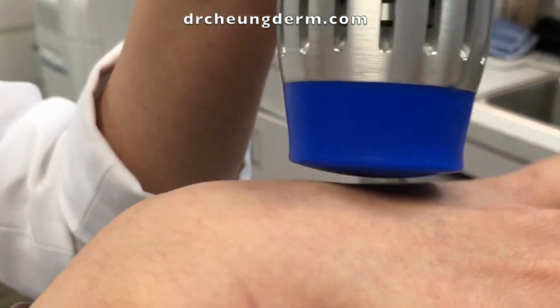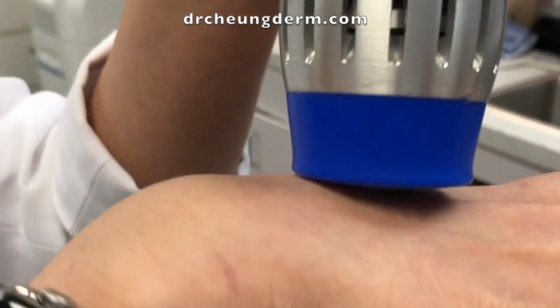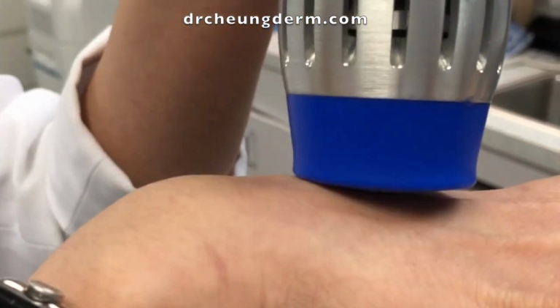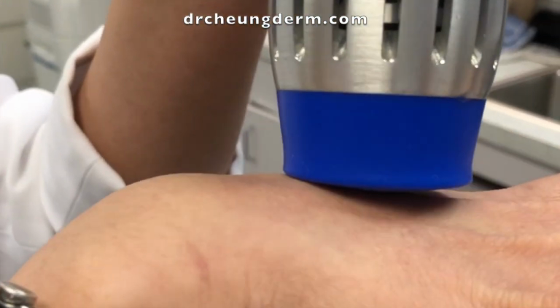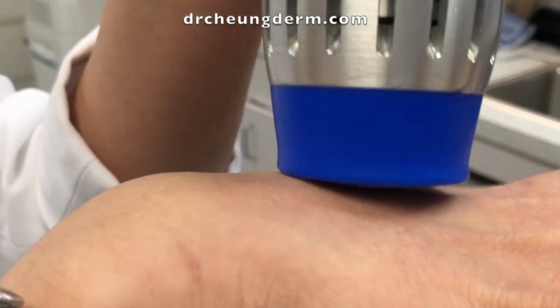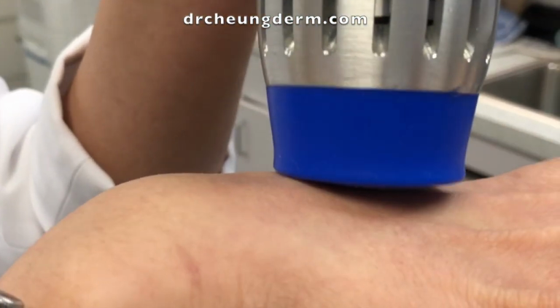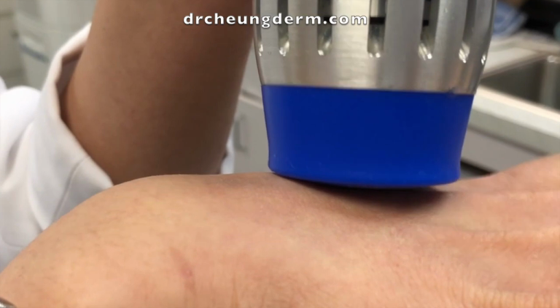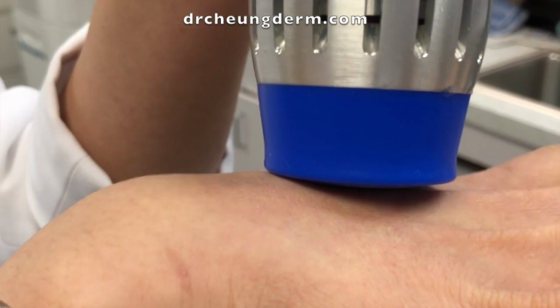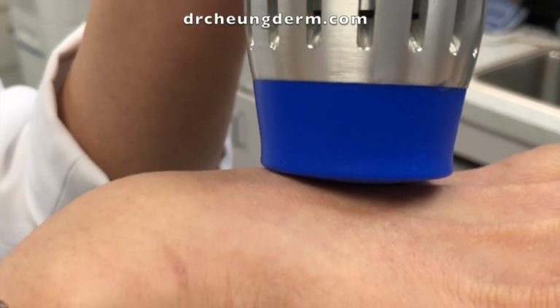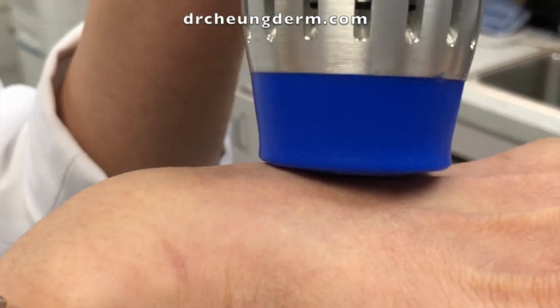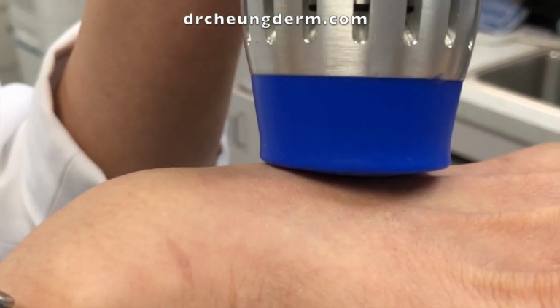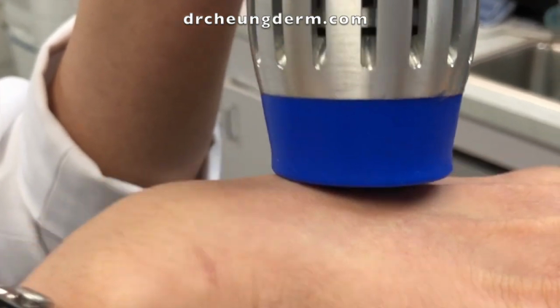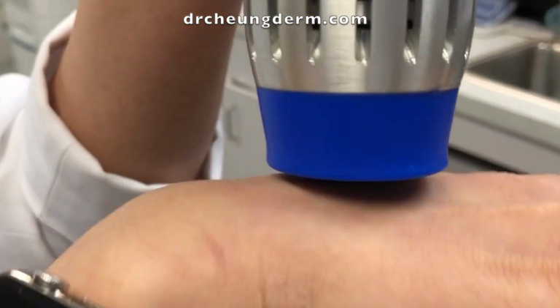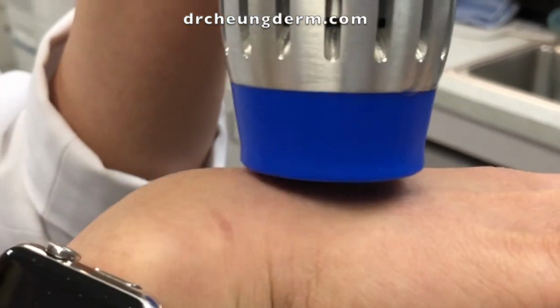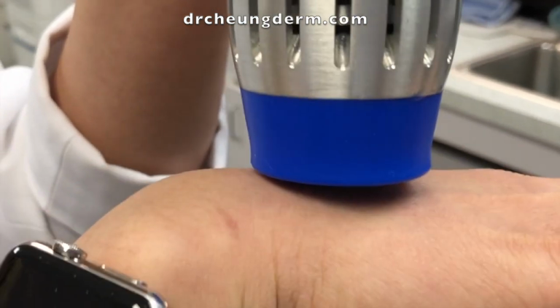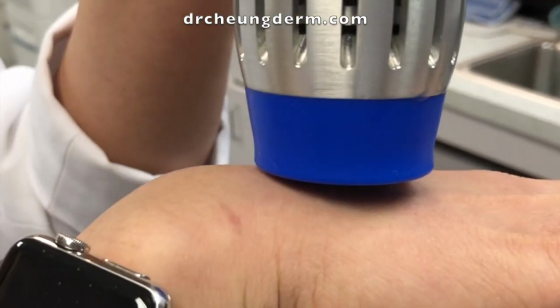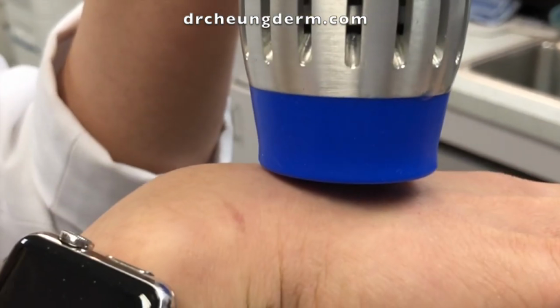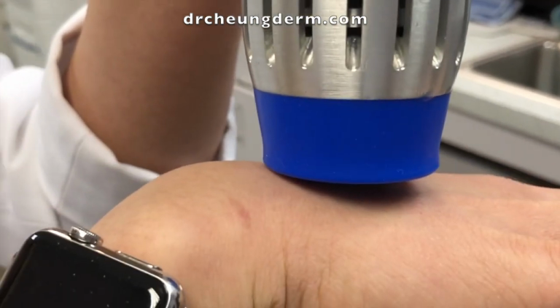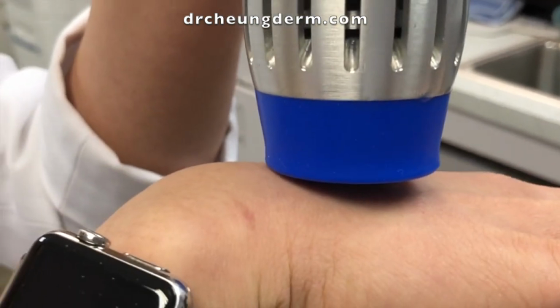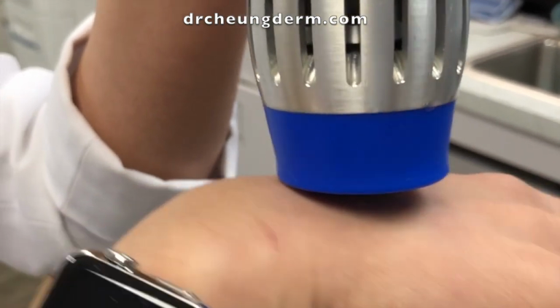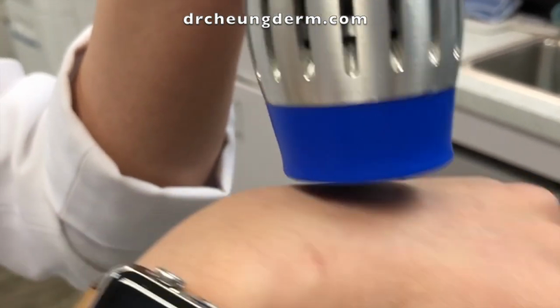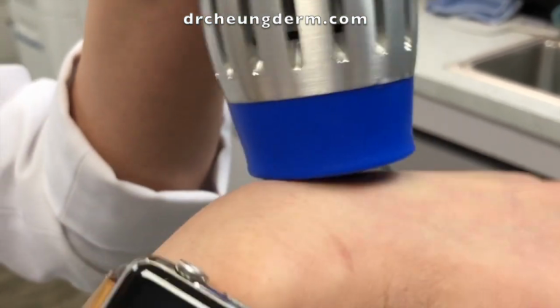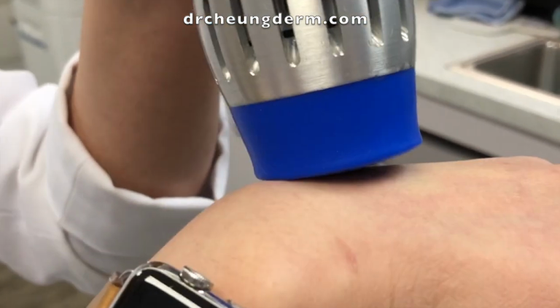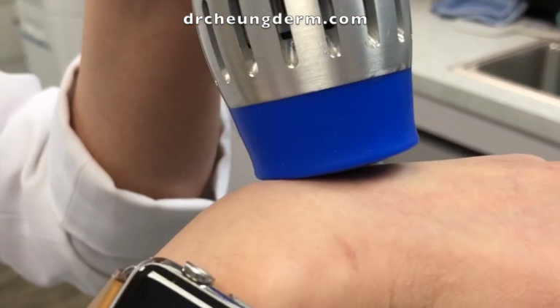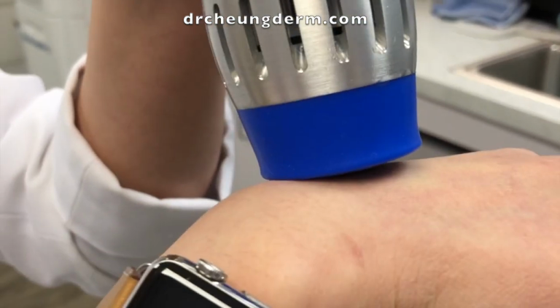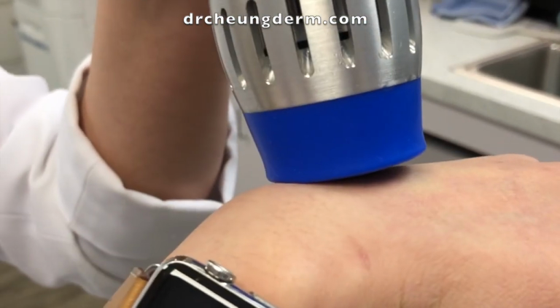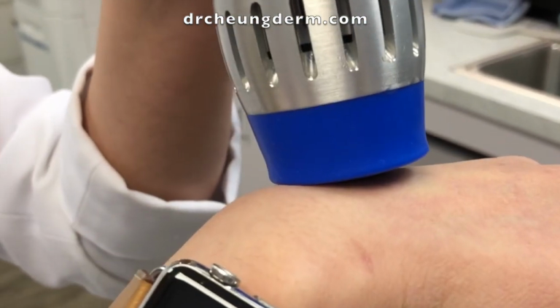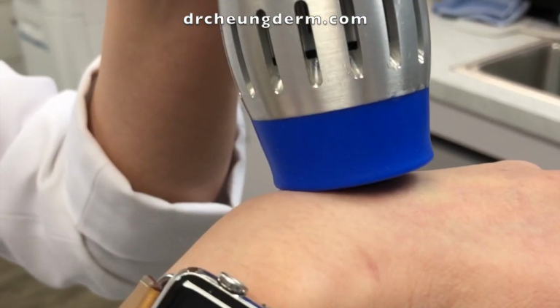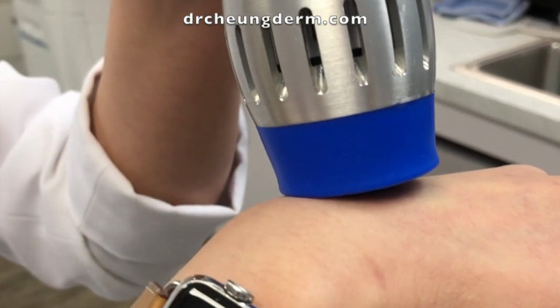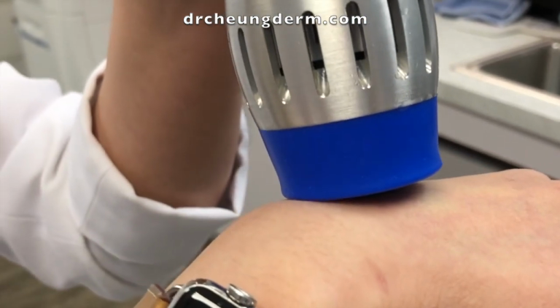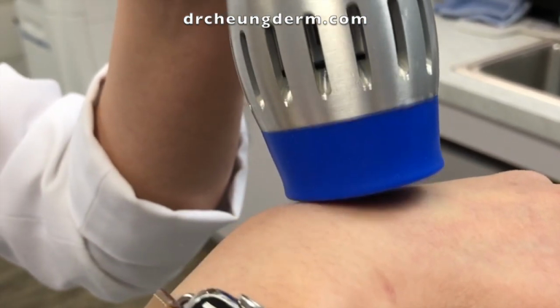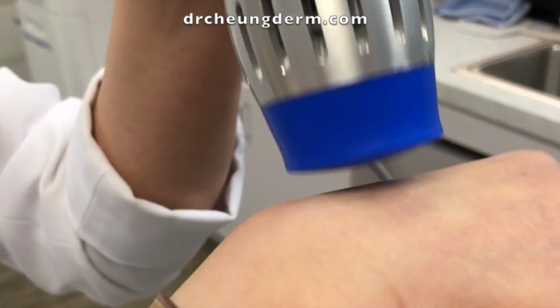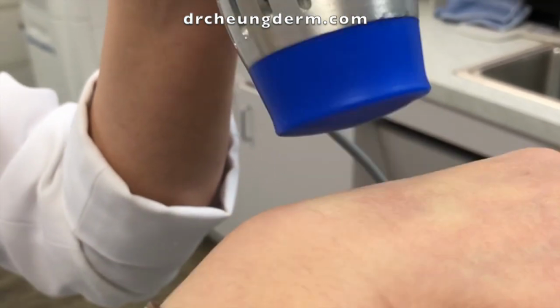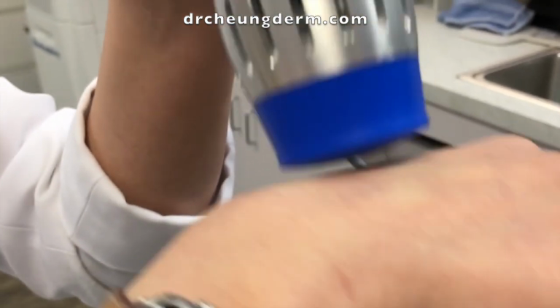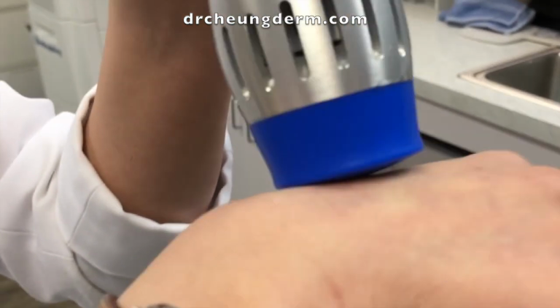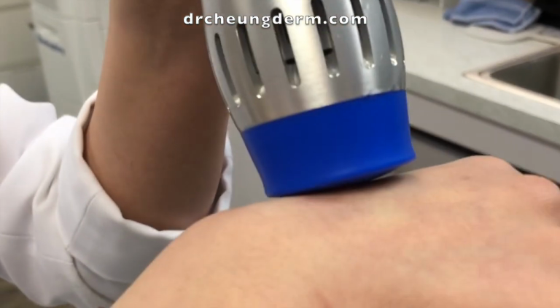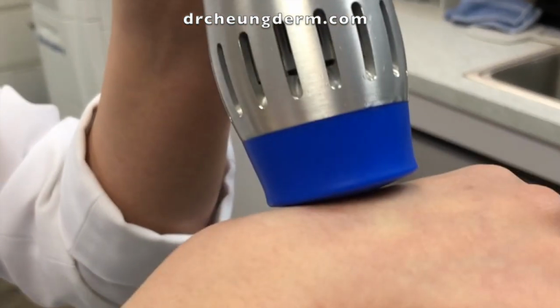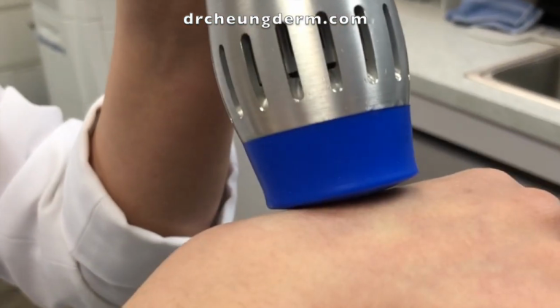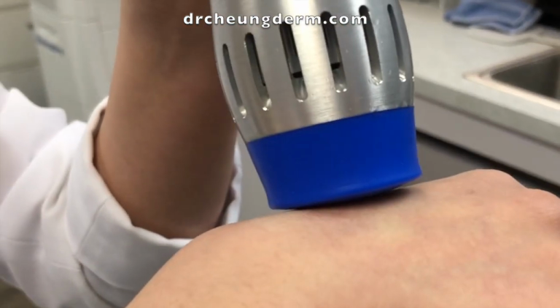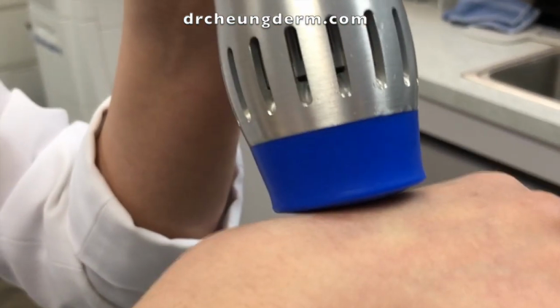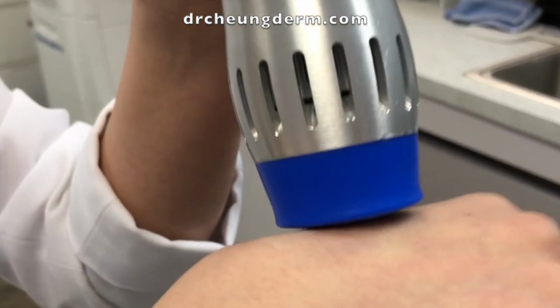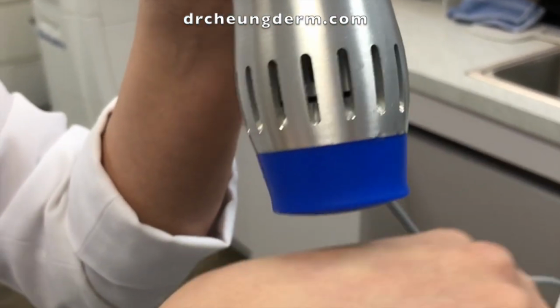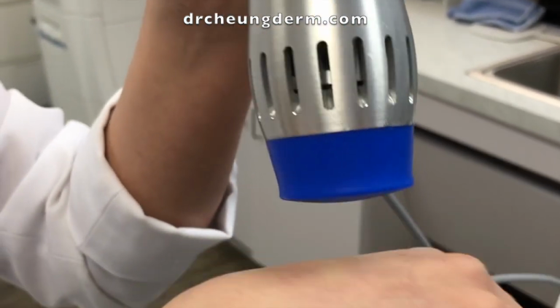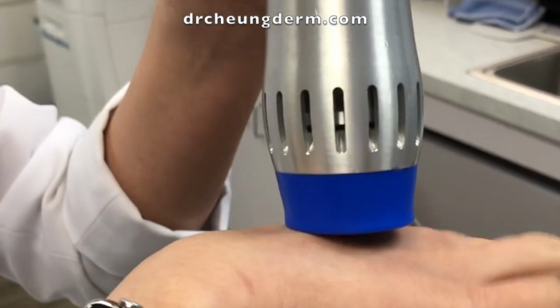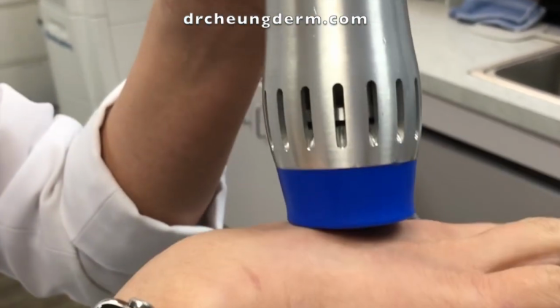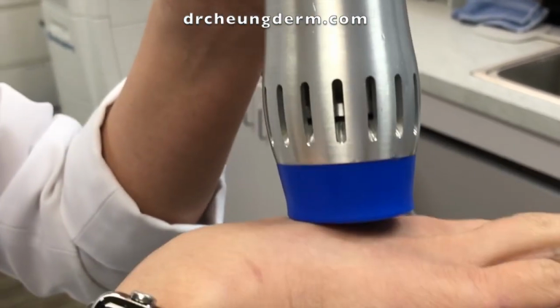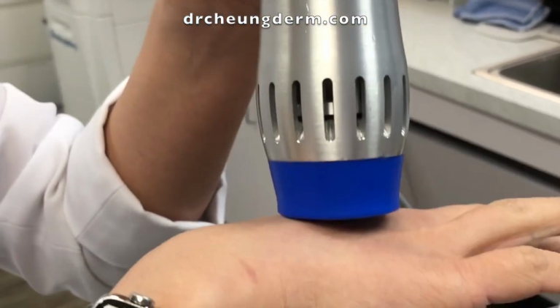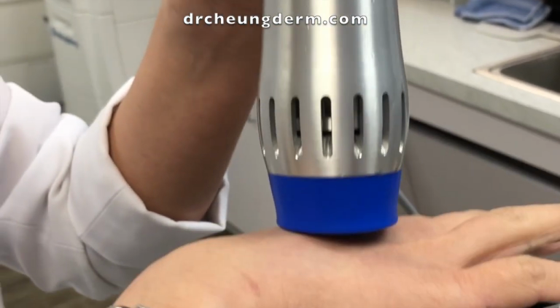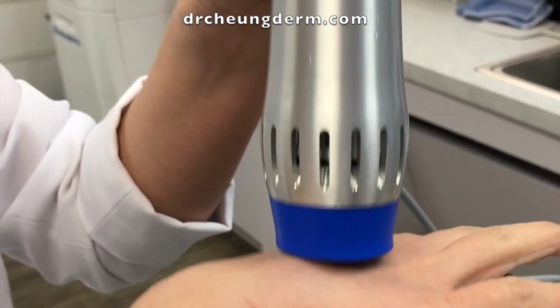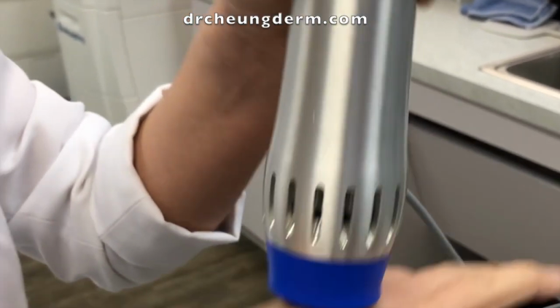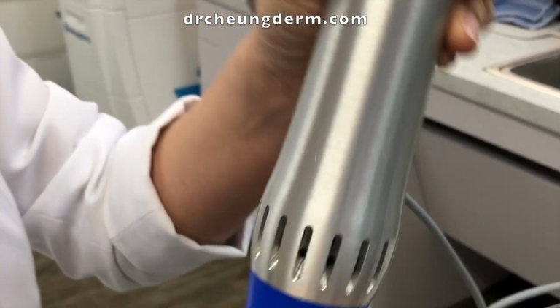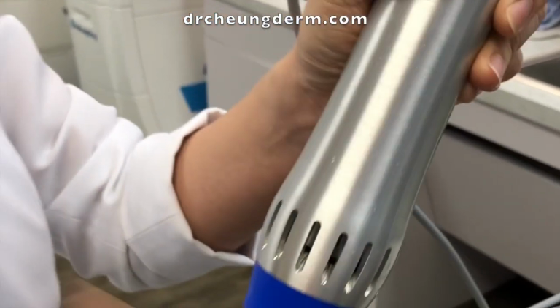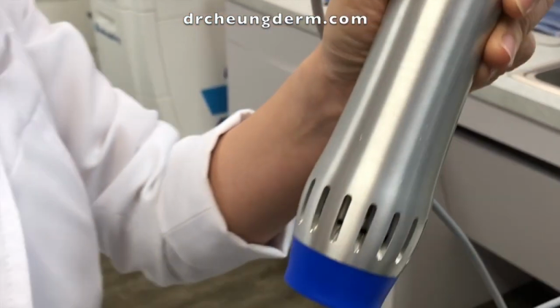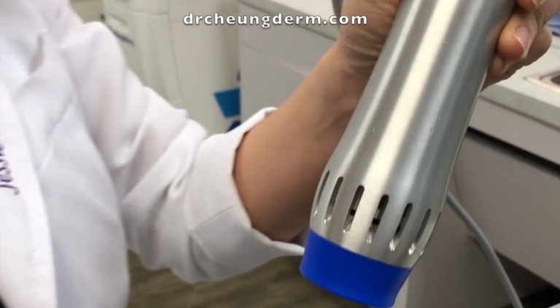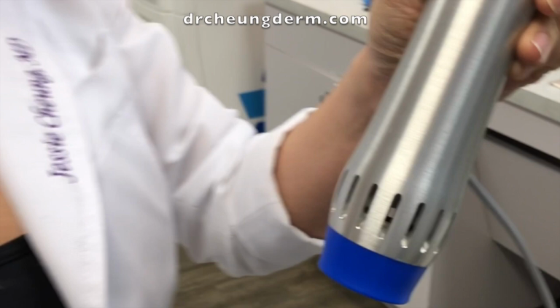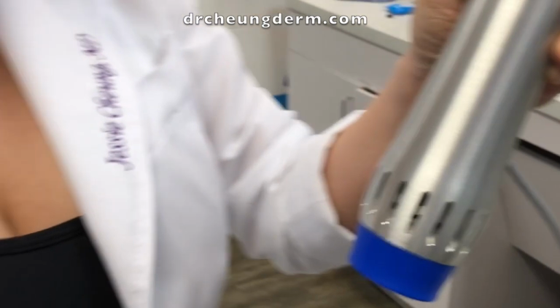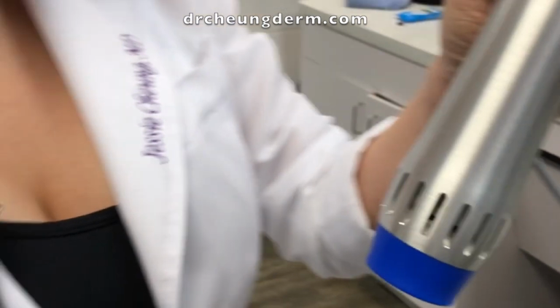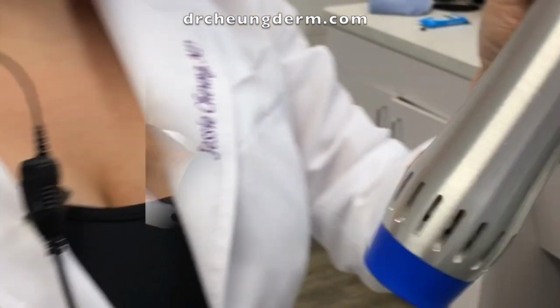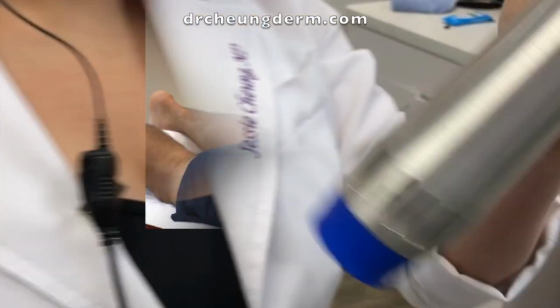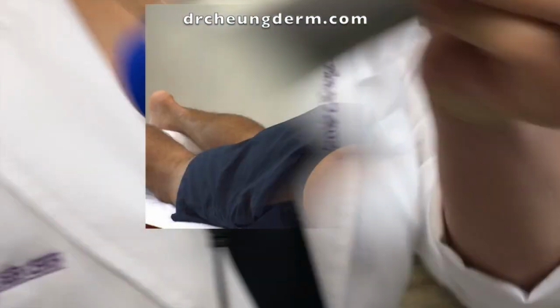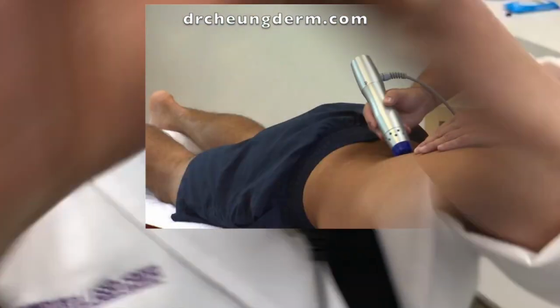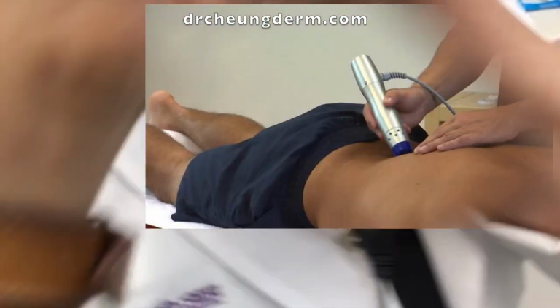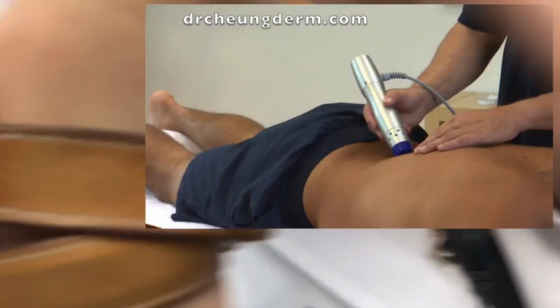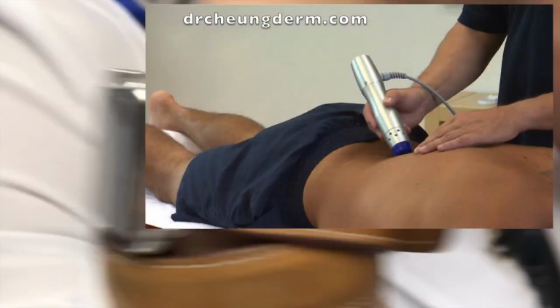This is a two-stick shockwave therapy. Very comfortable. I'm going to do my back because it feels really good.